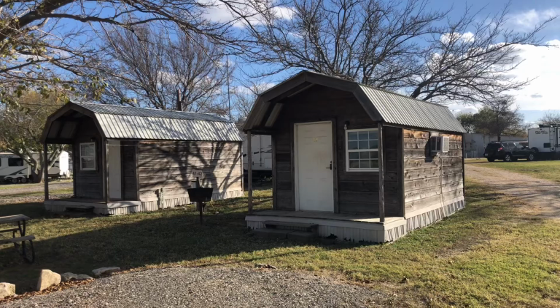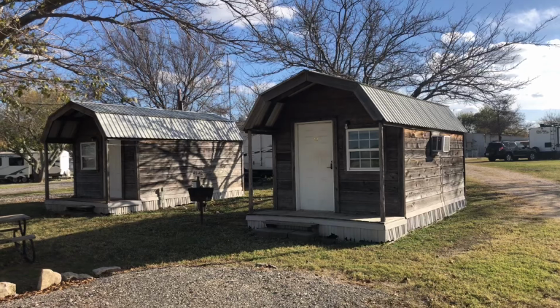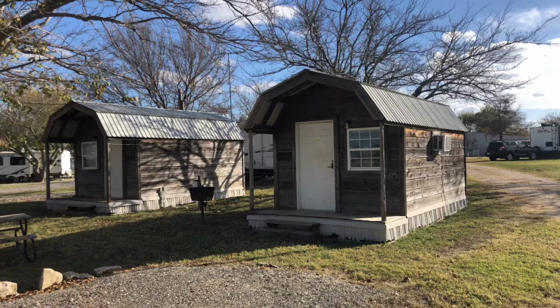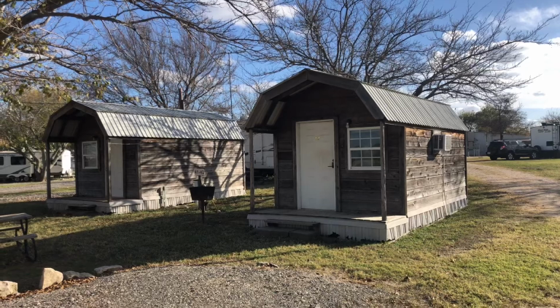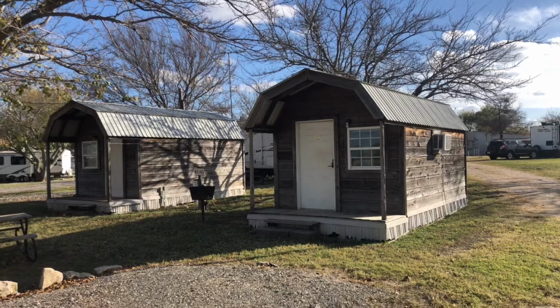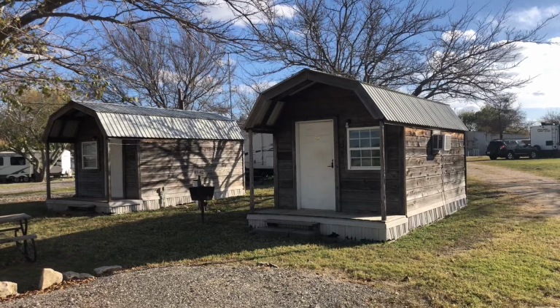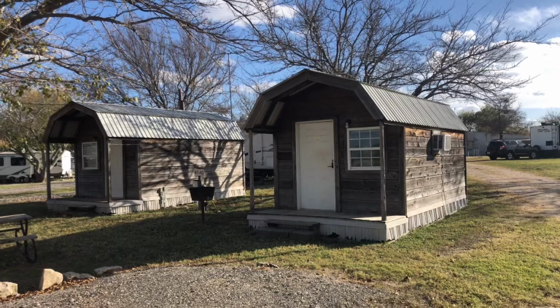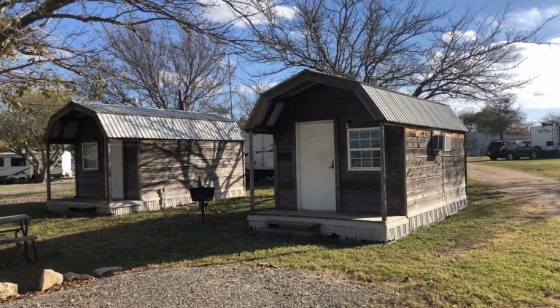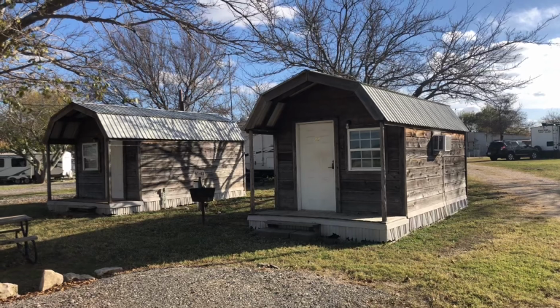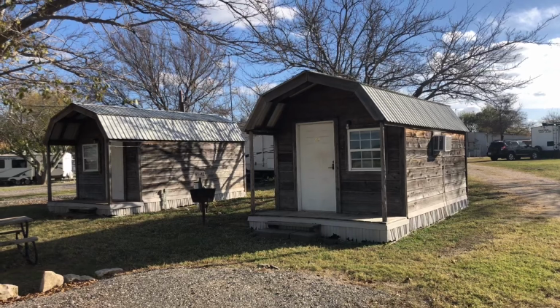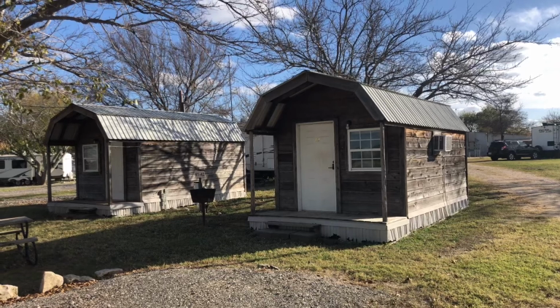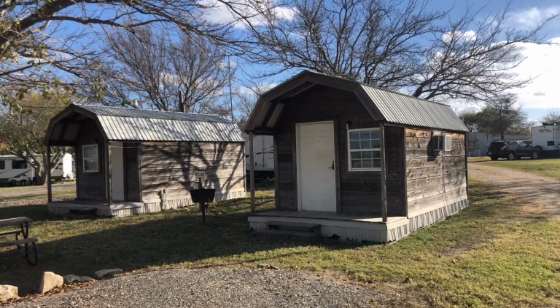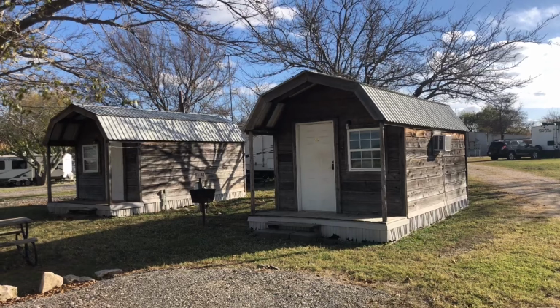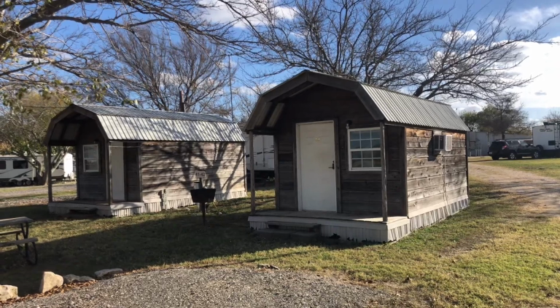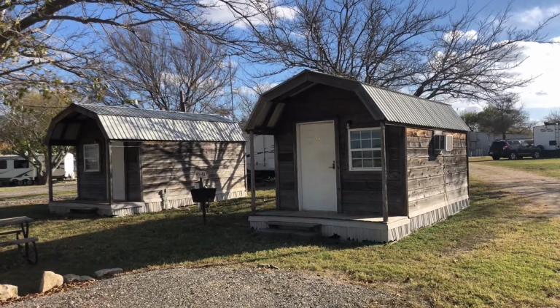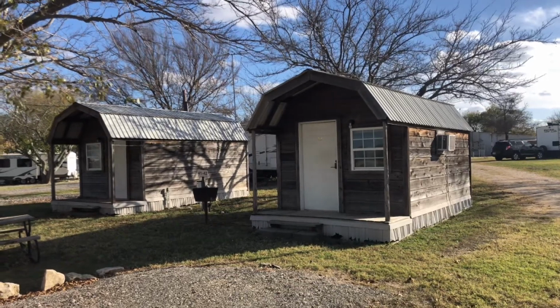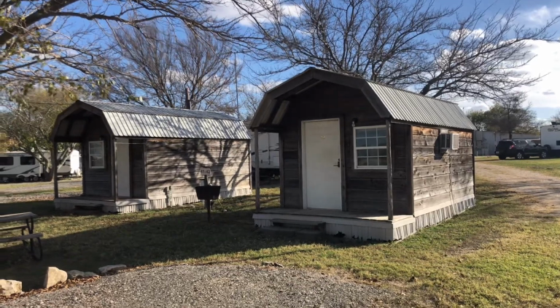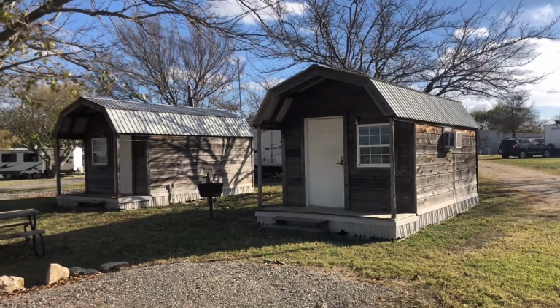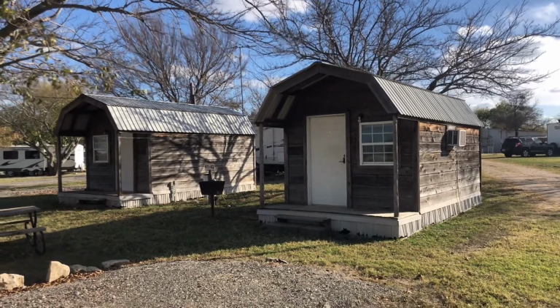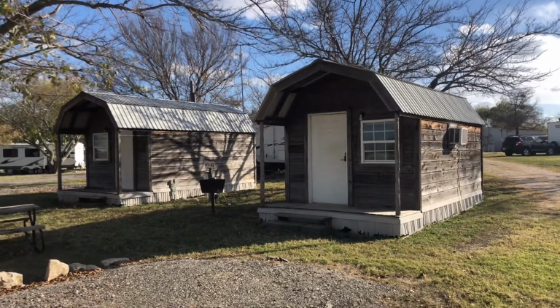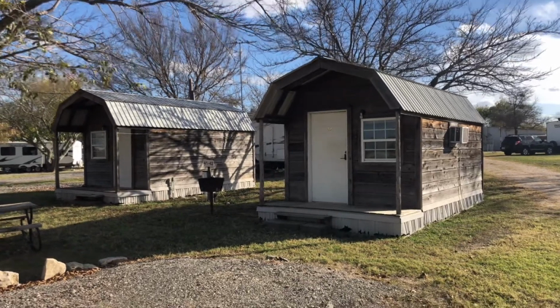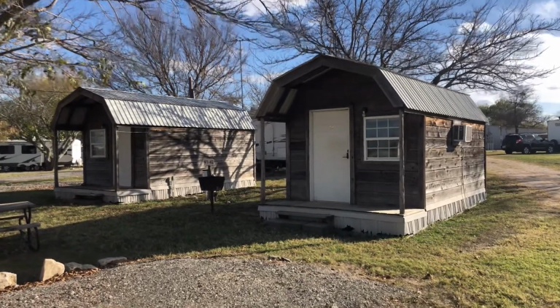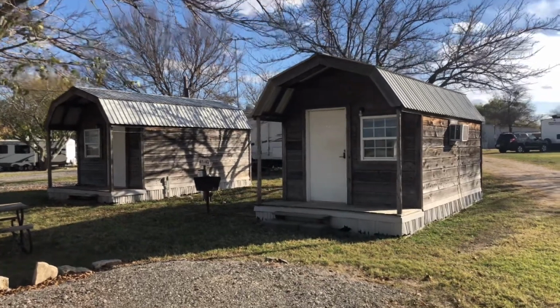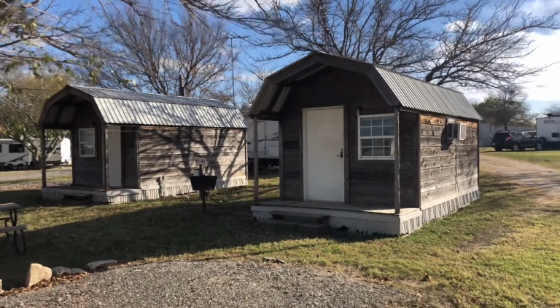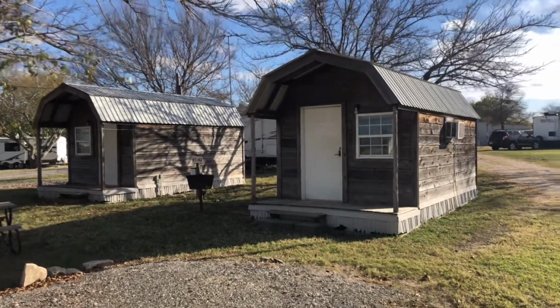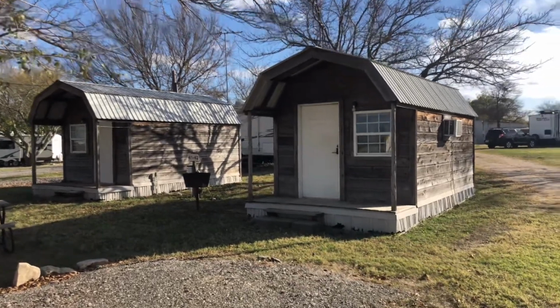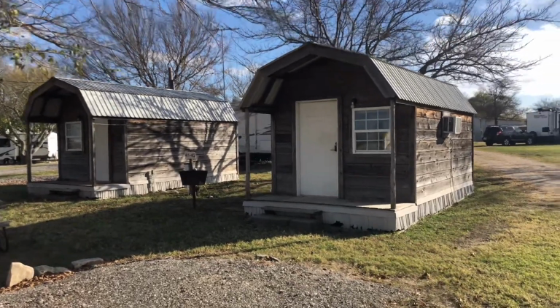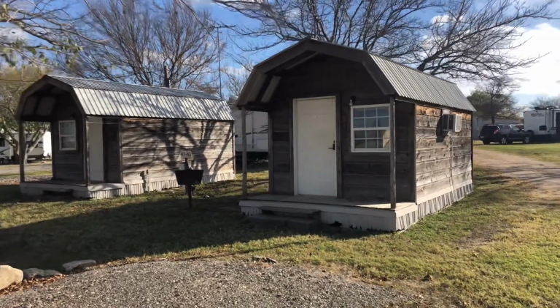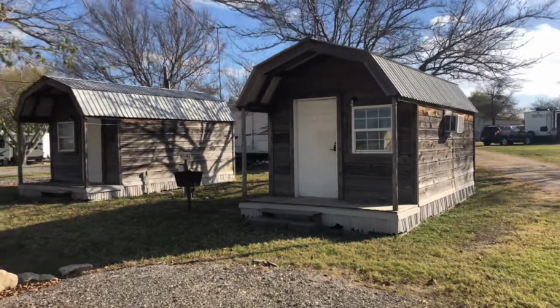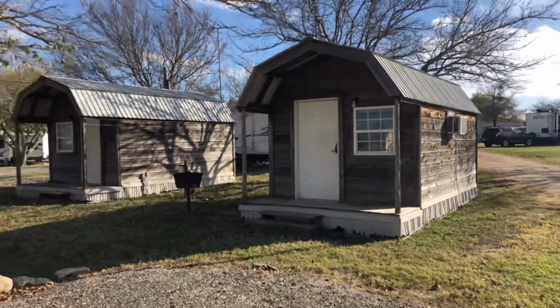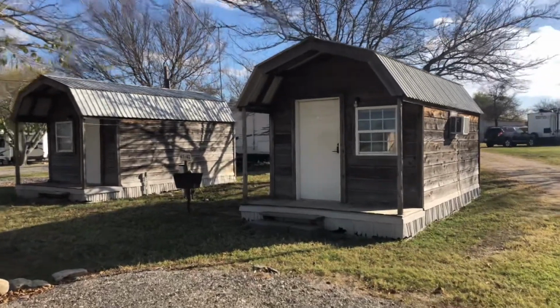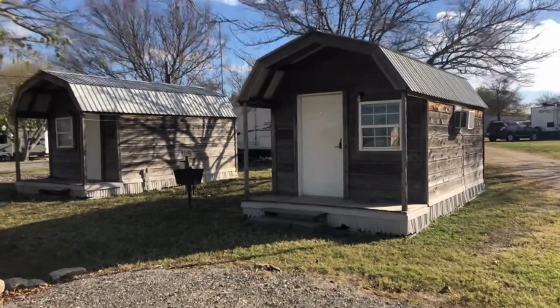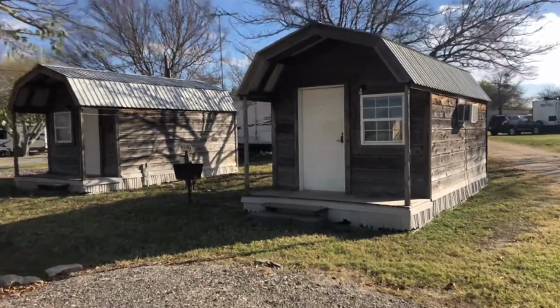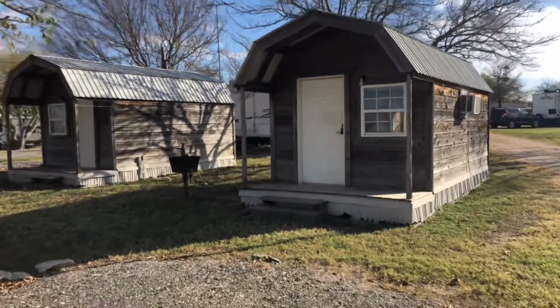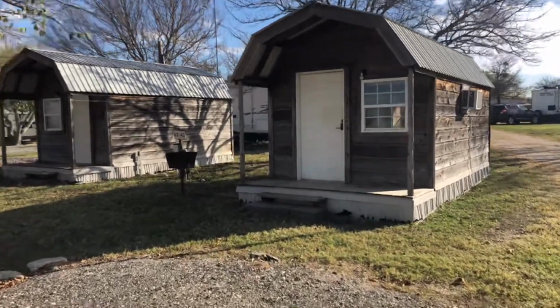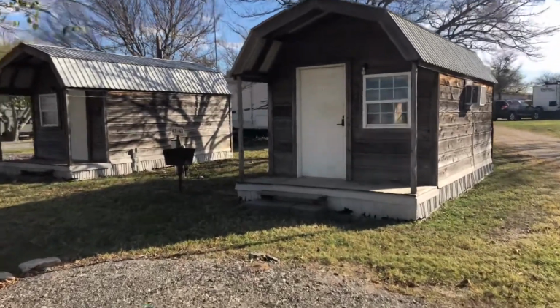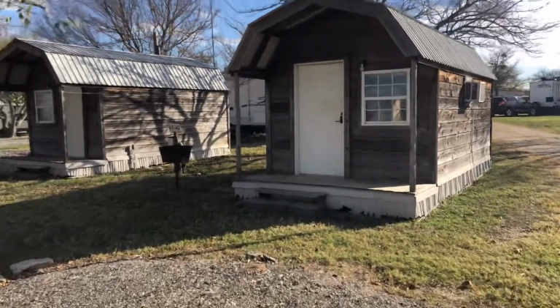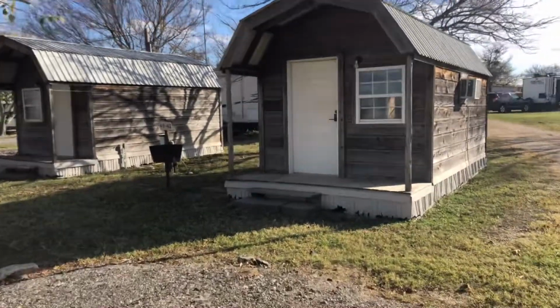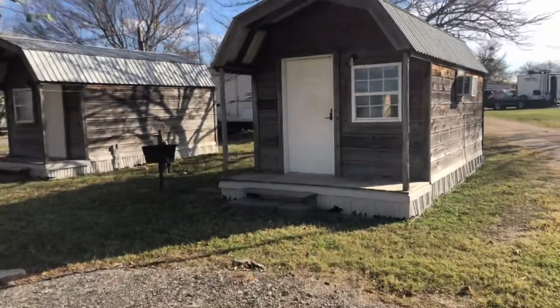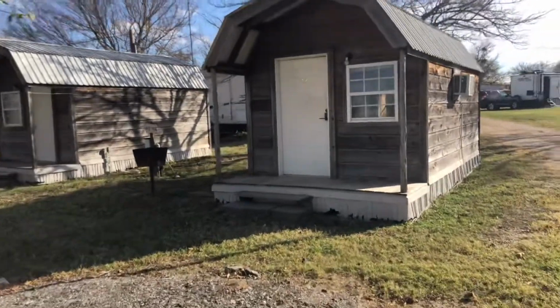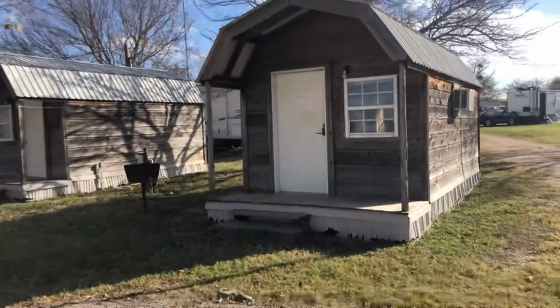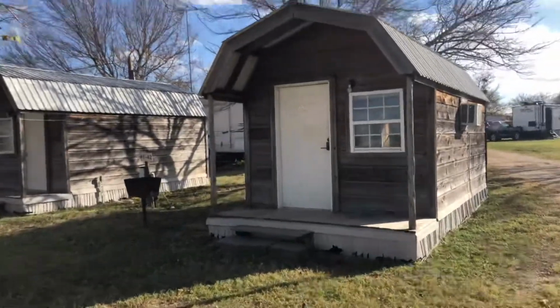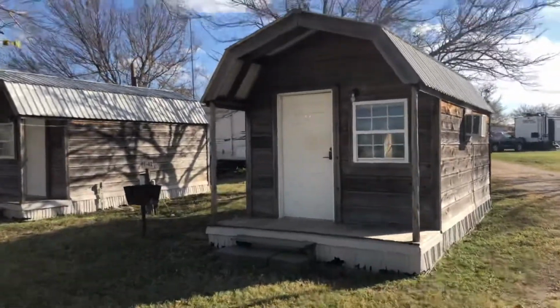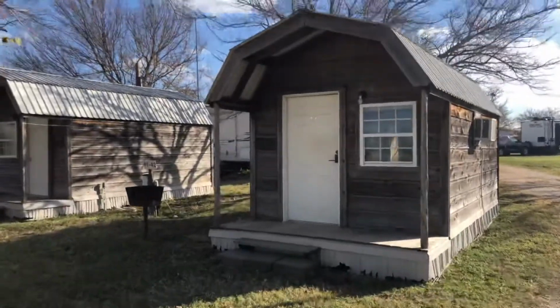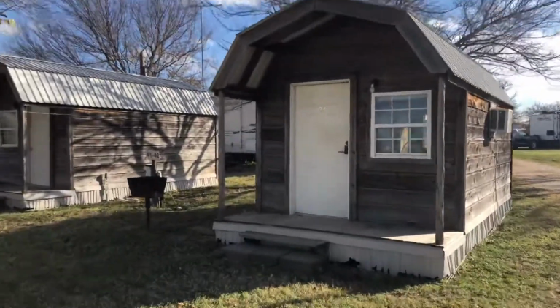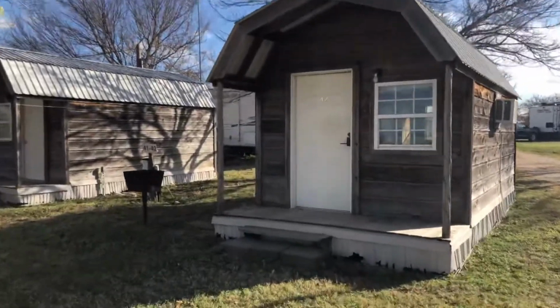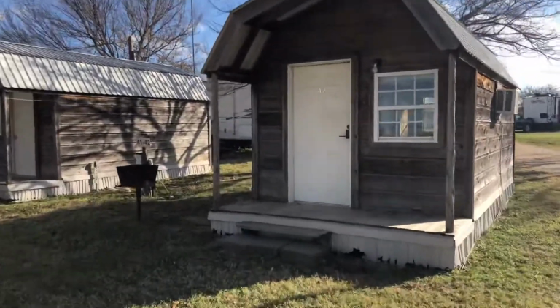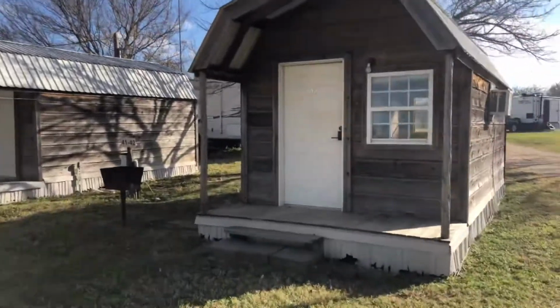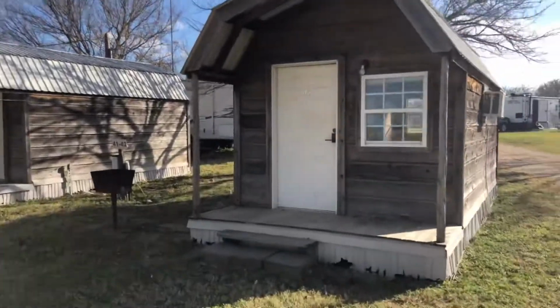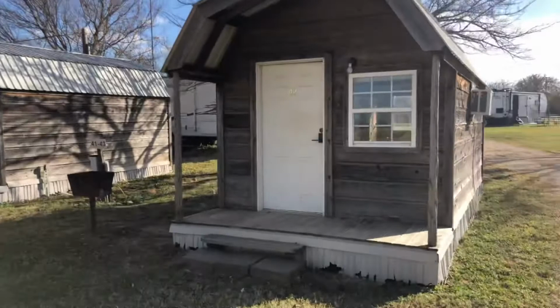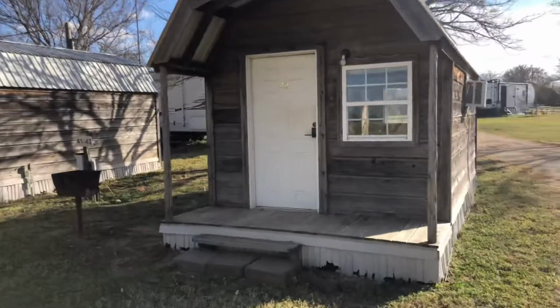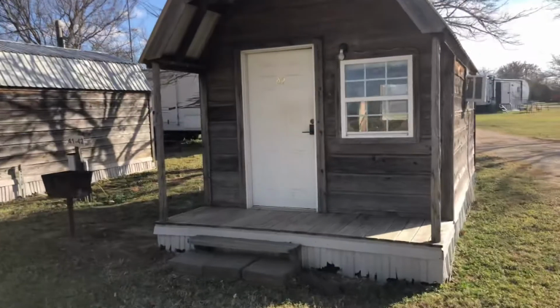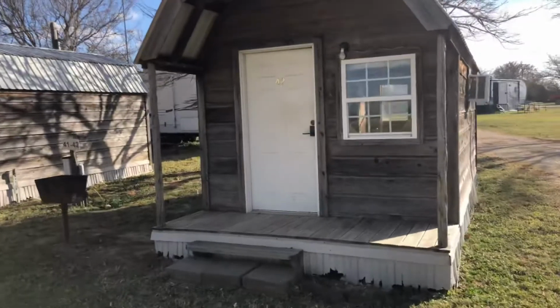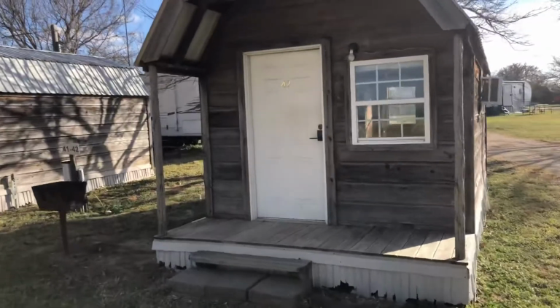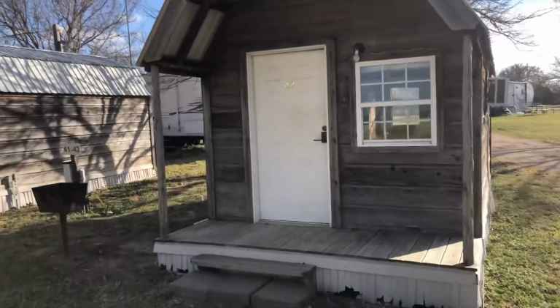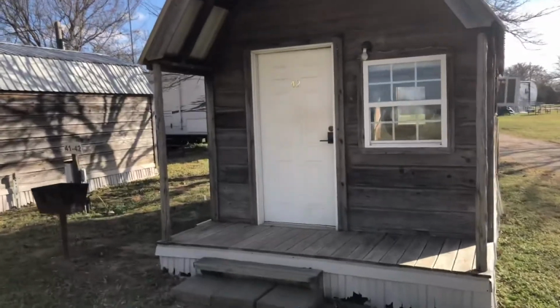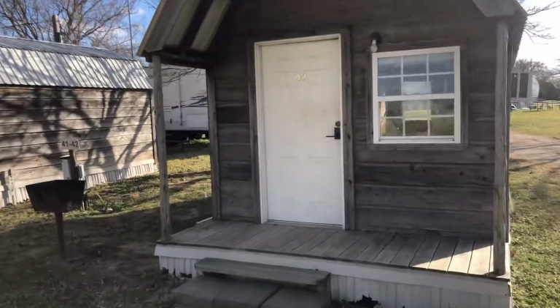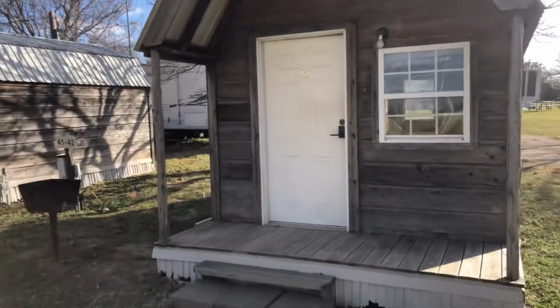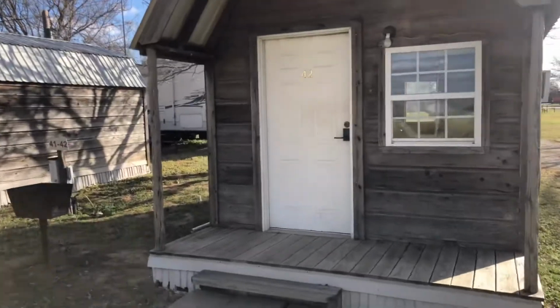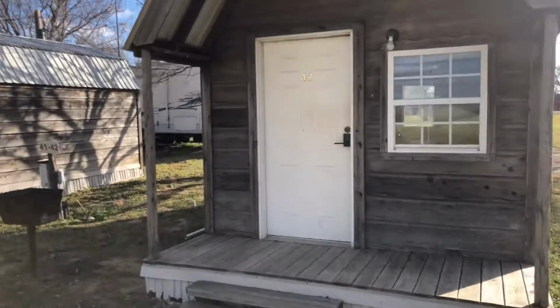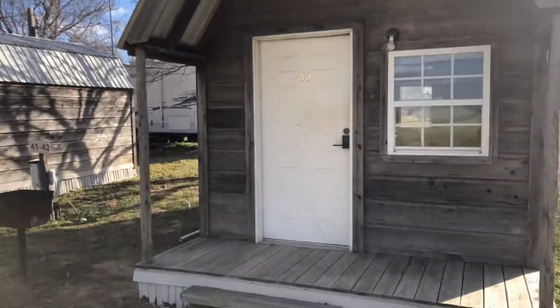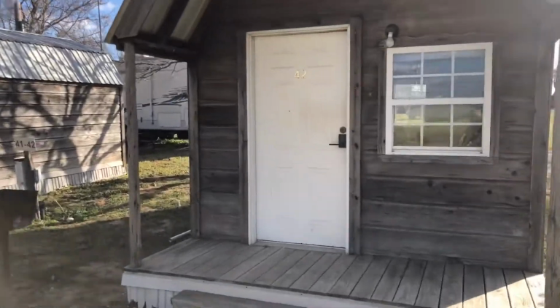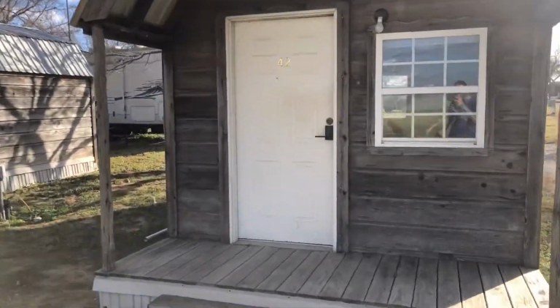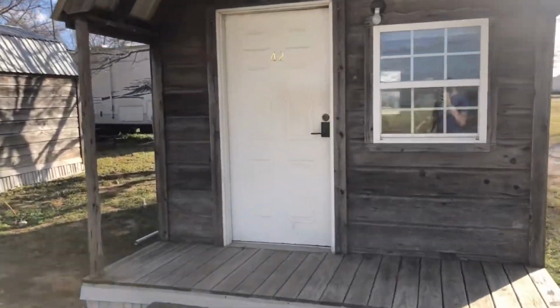I'm here at Cedar Ridge RV Park. I'm going to give you a walkthrough of the cabins. We're going to walk through cabin number 42.